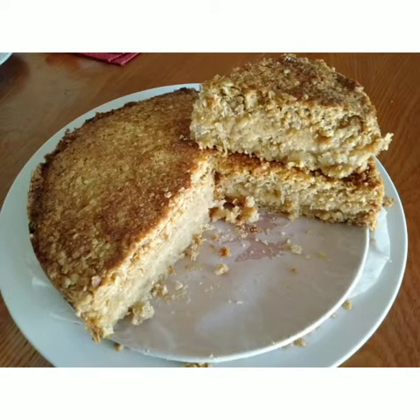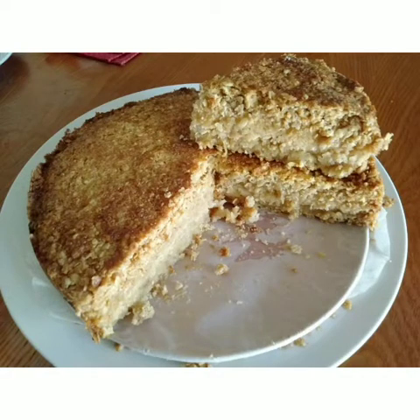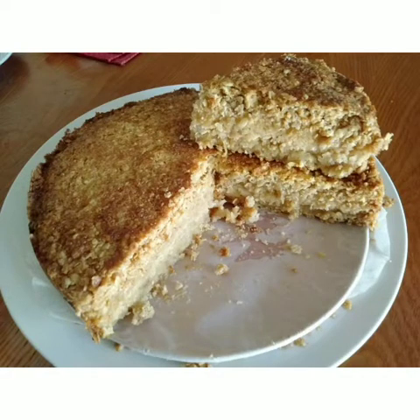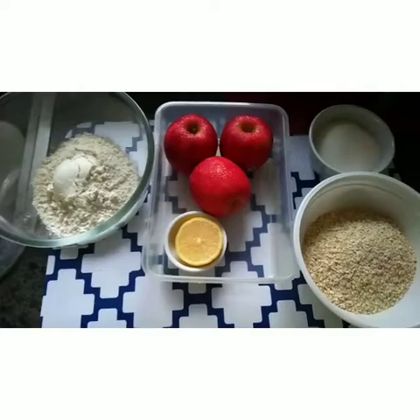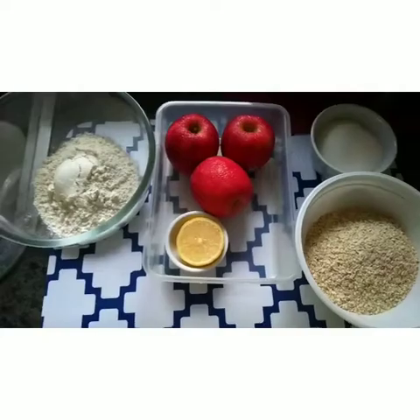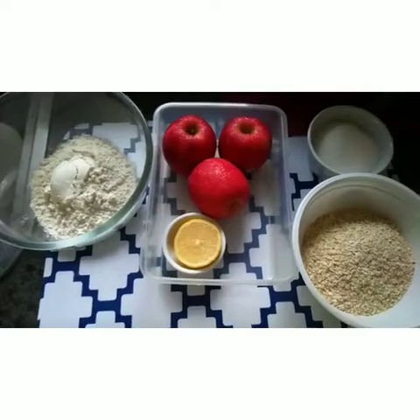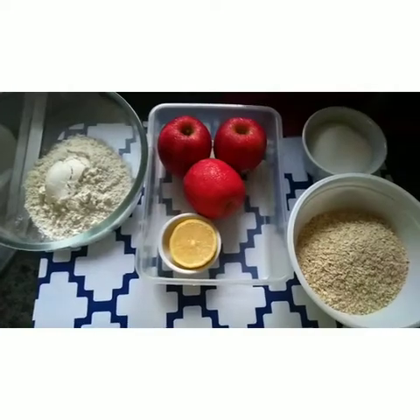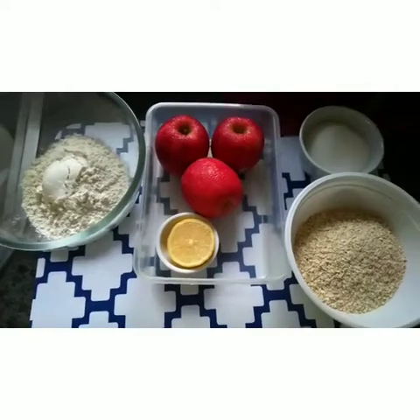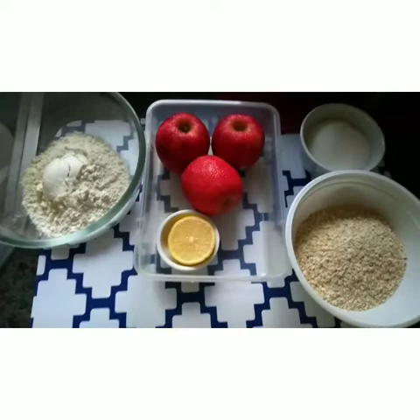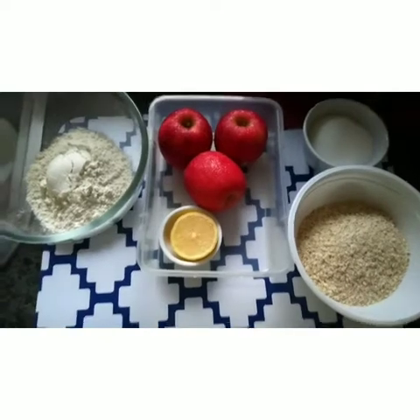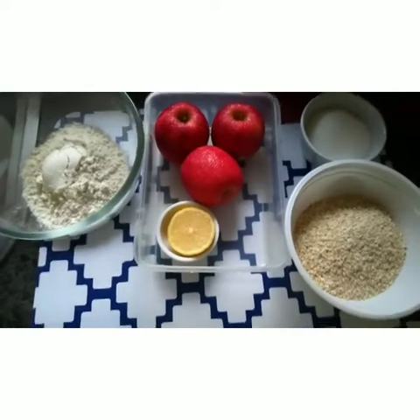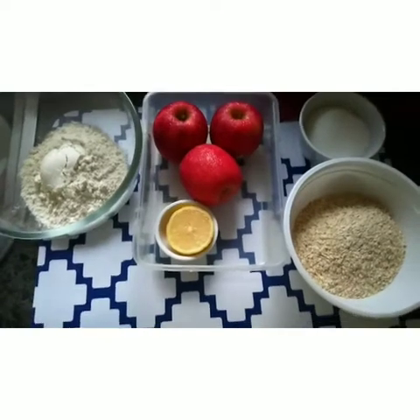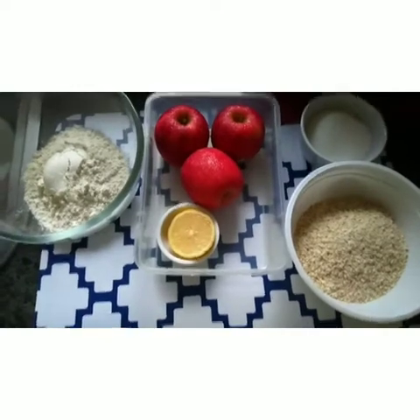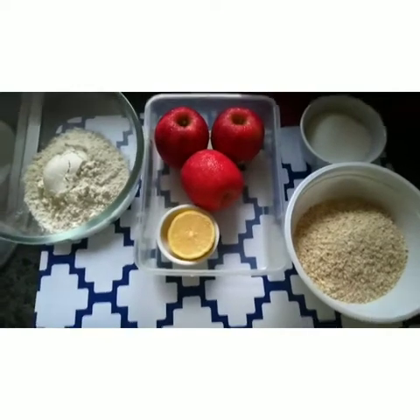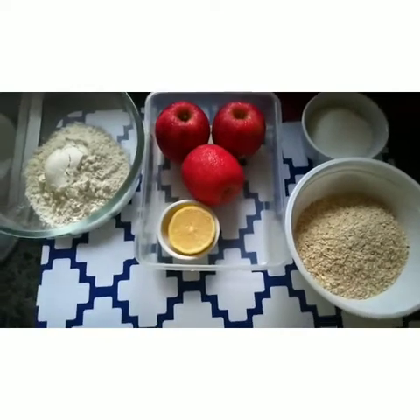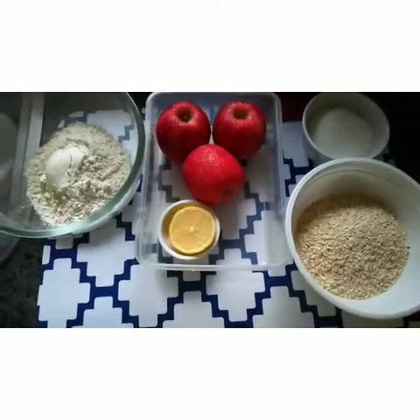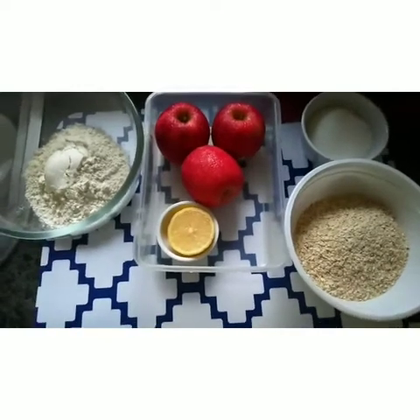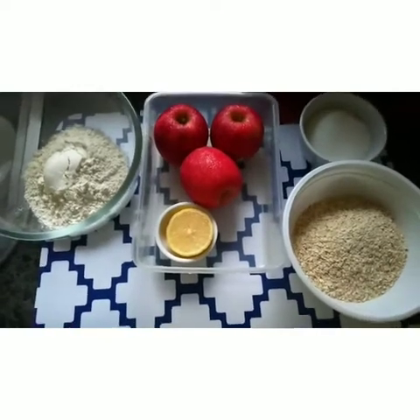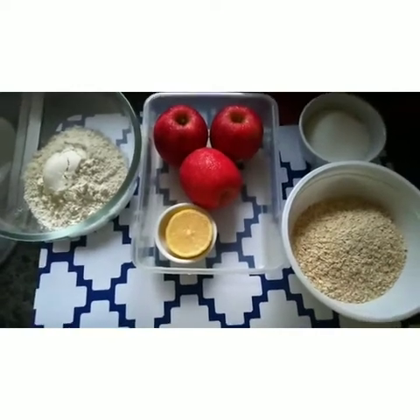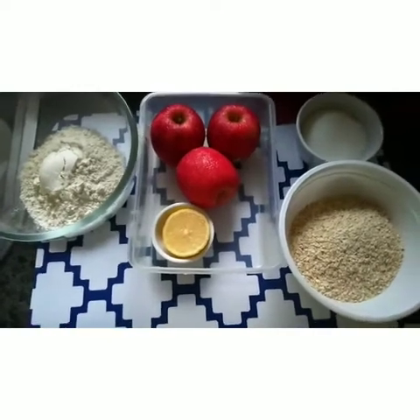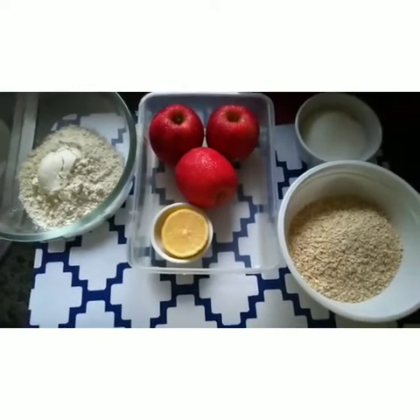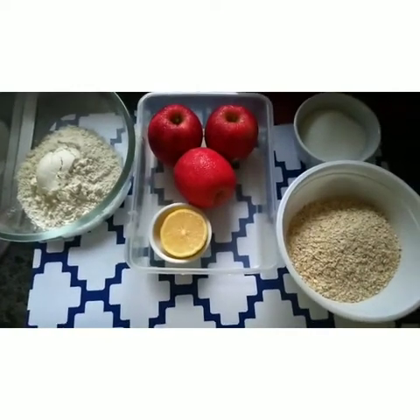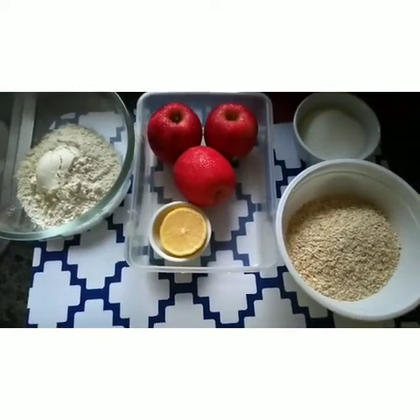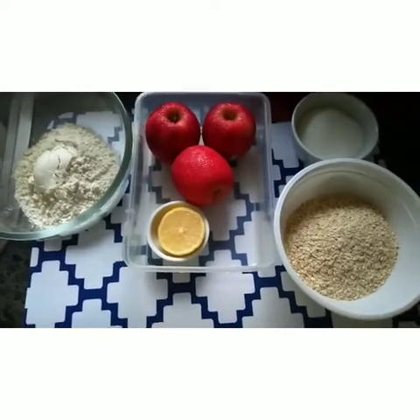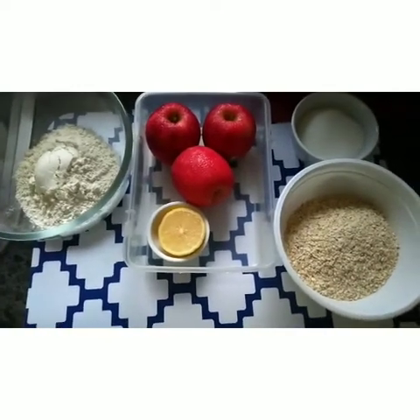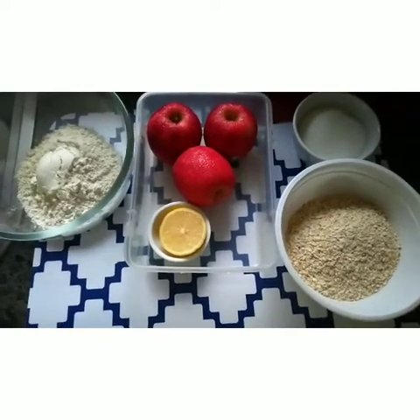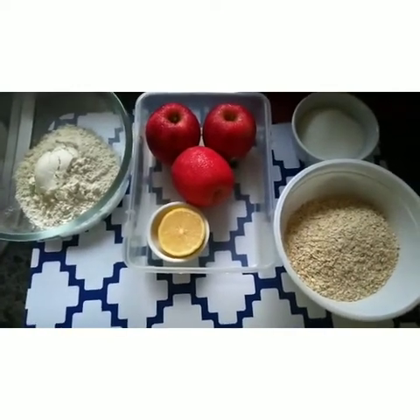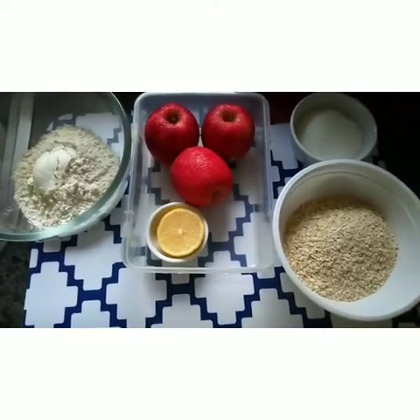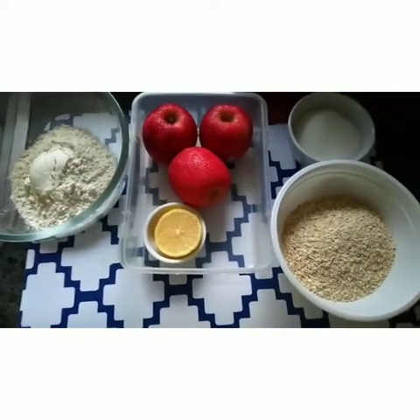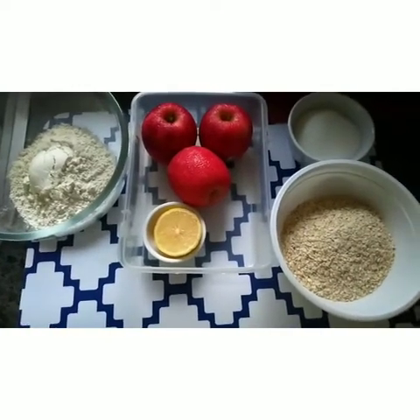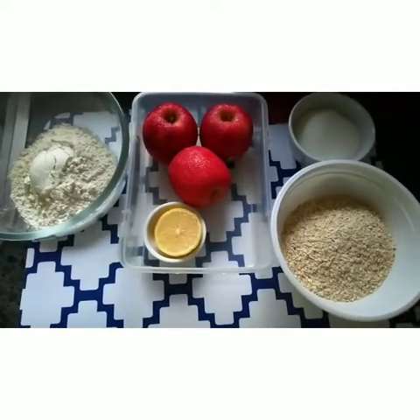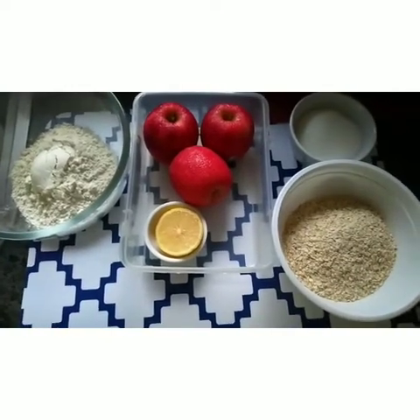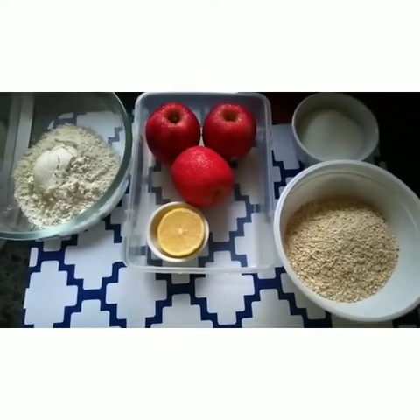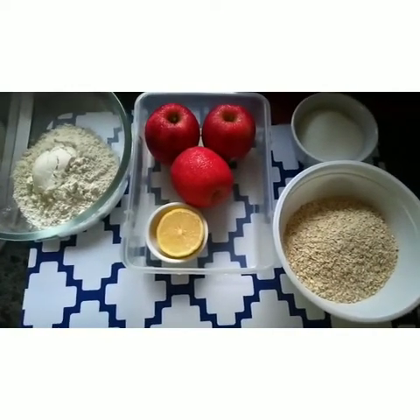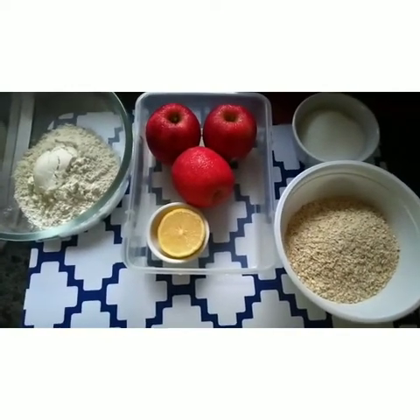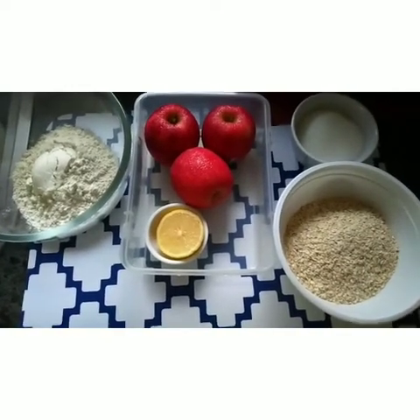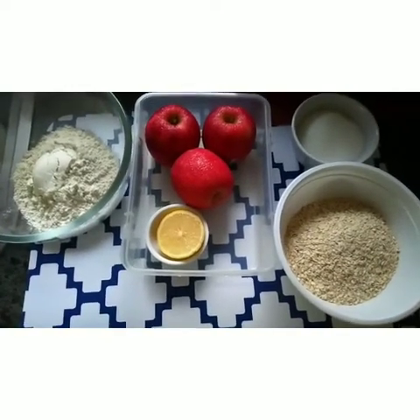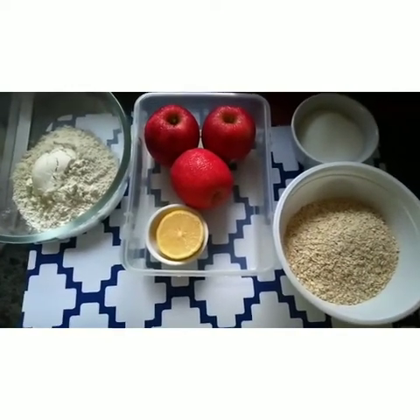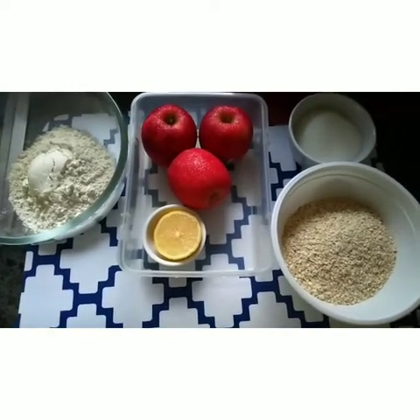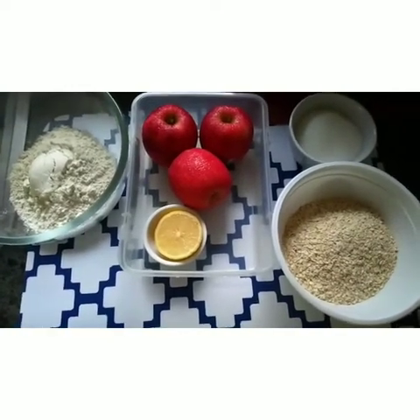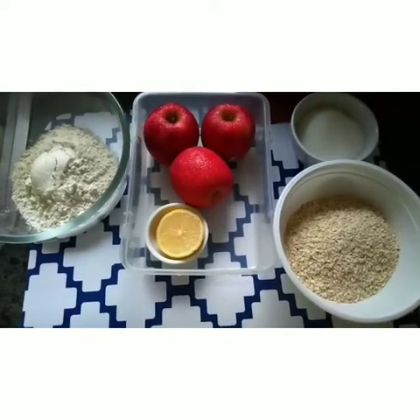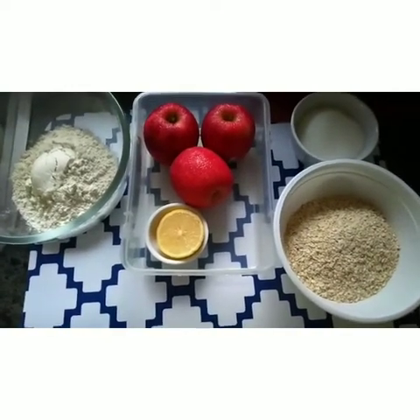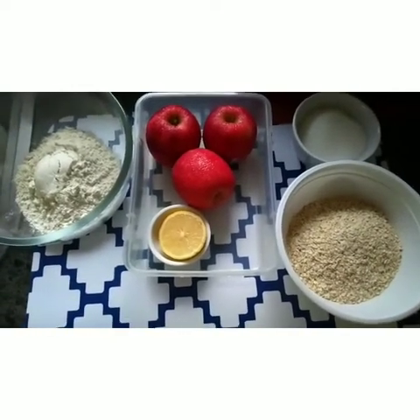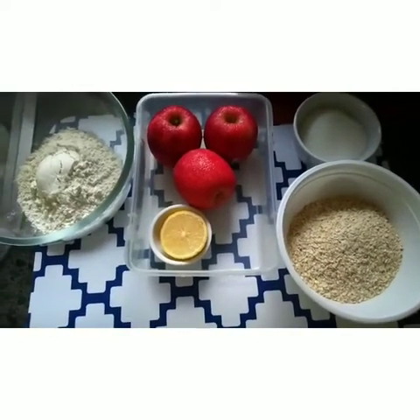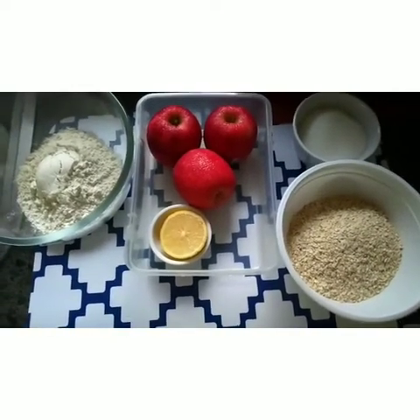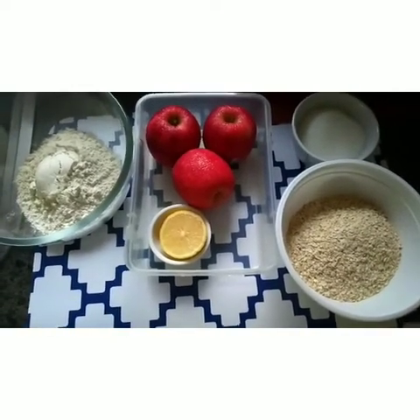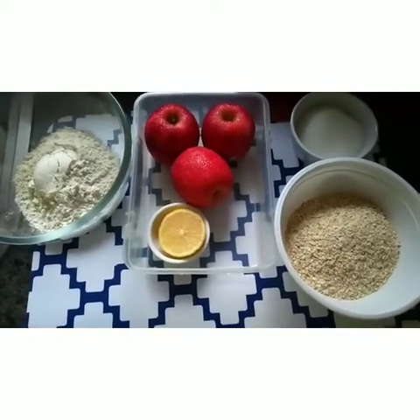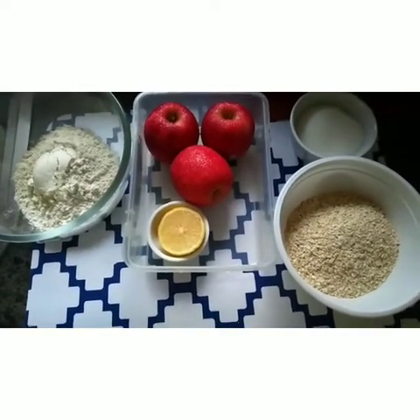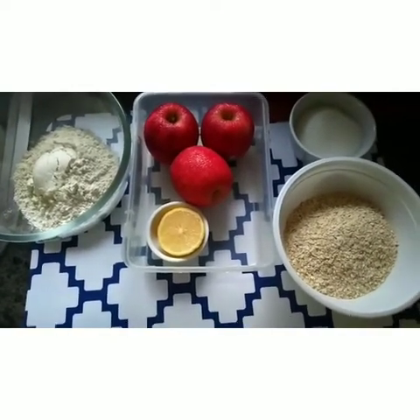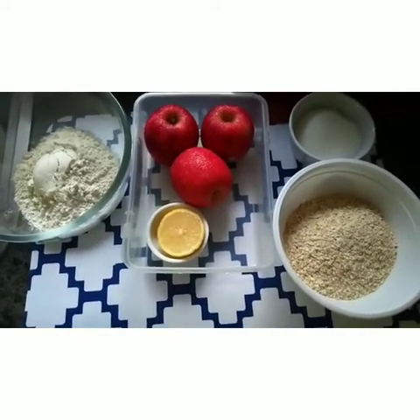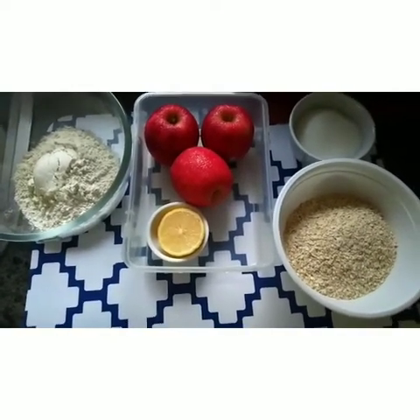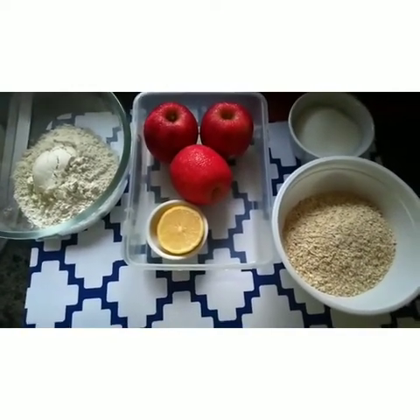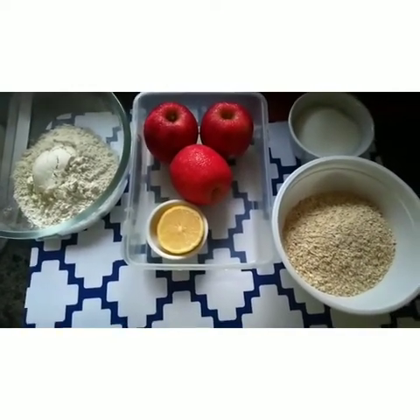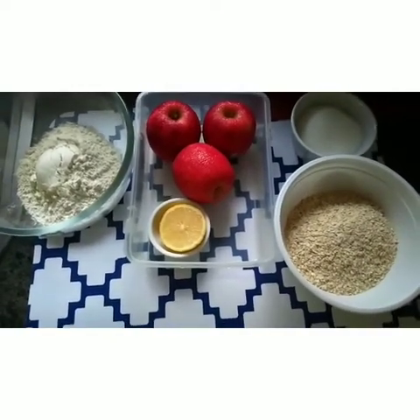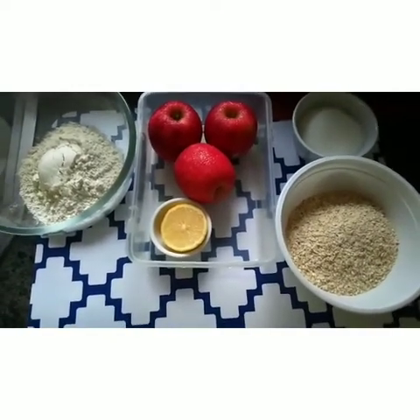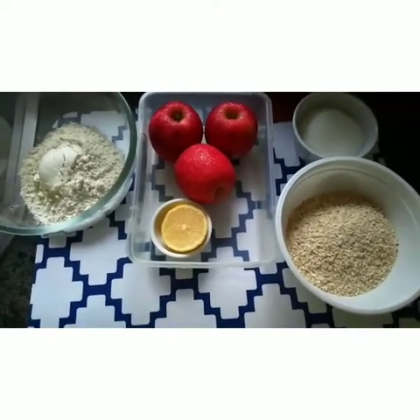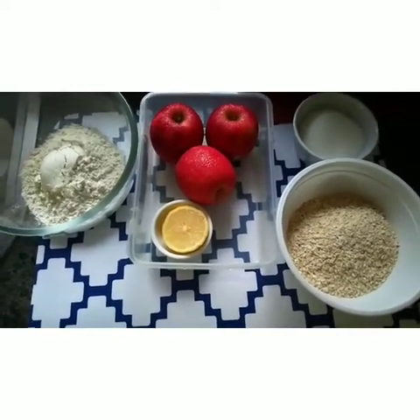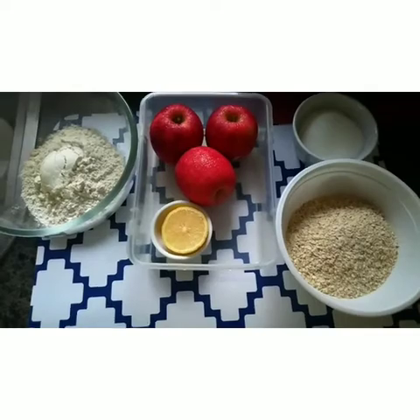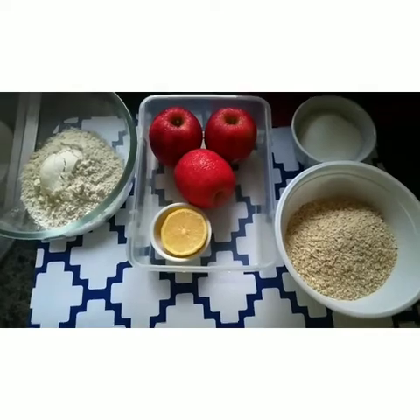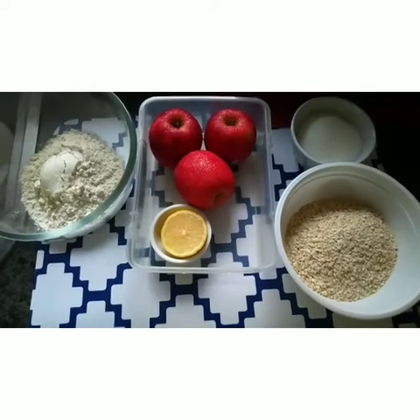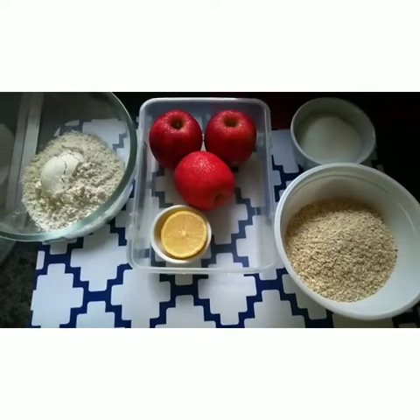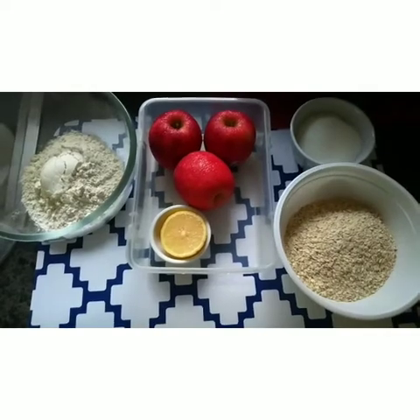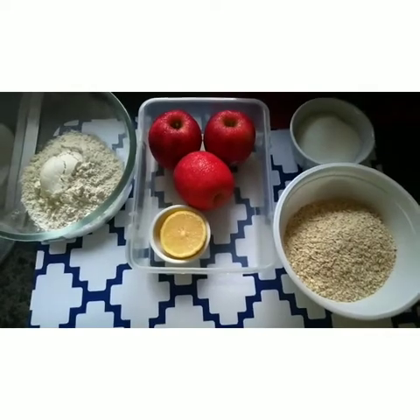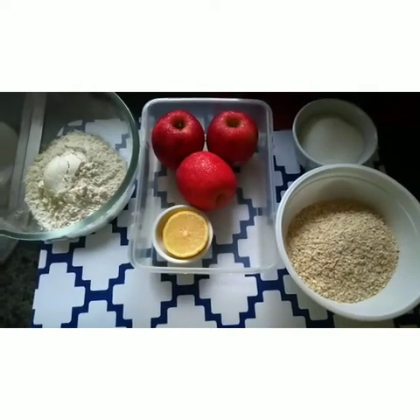Hi guys, today I'm going to bake the apple oat cake. Stay tuned!